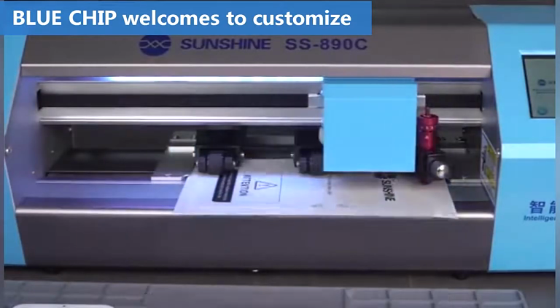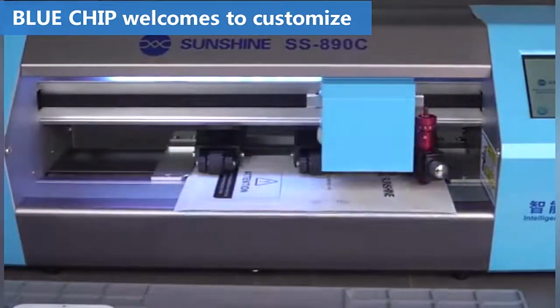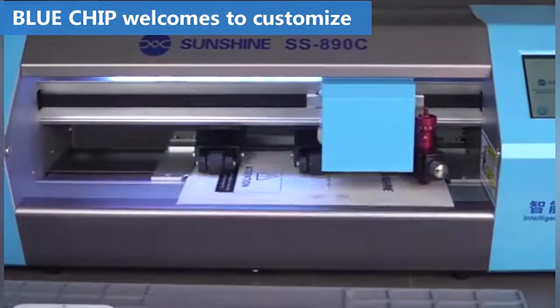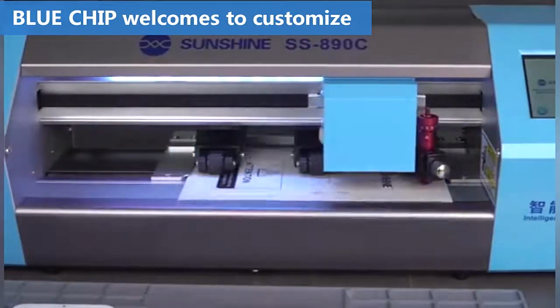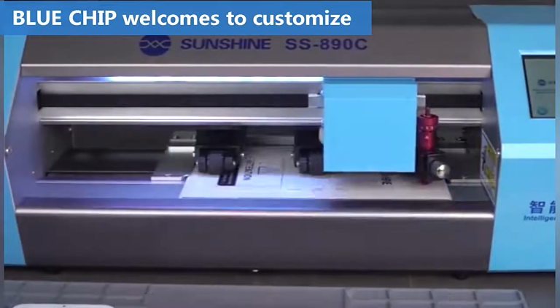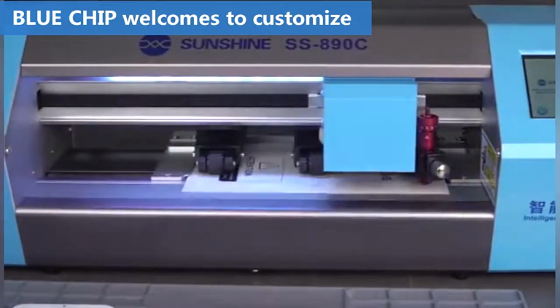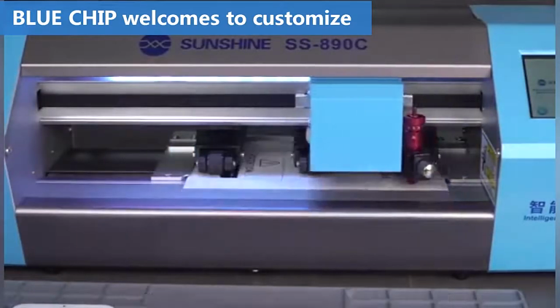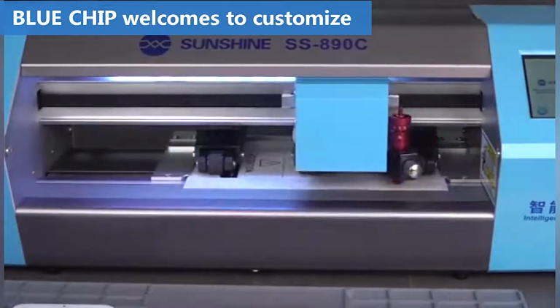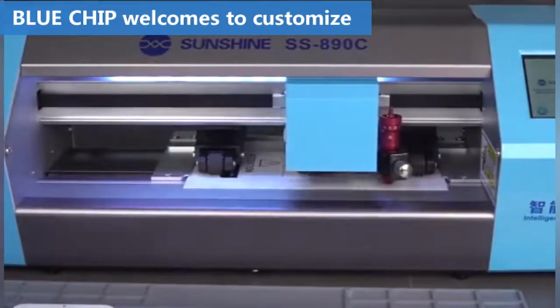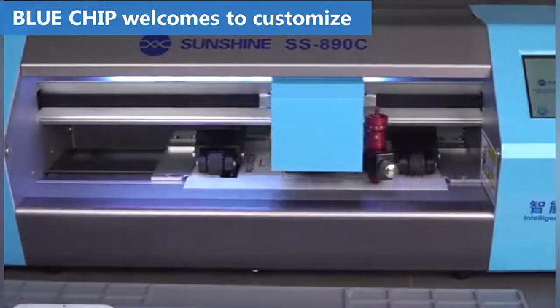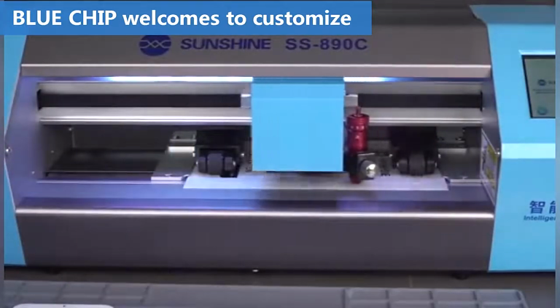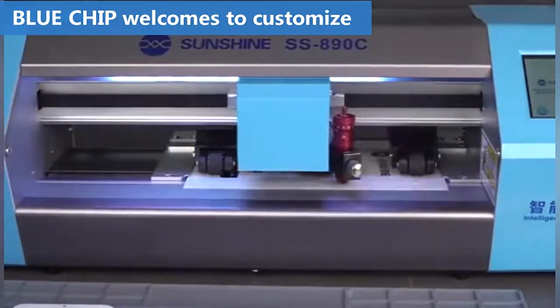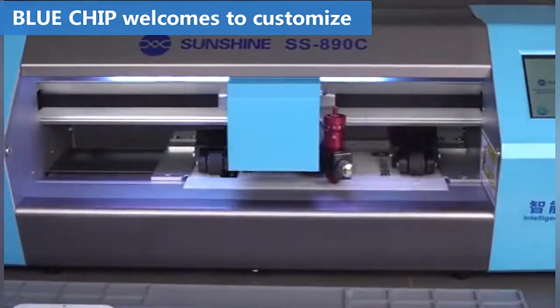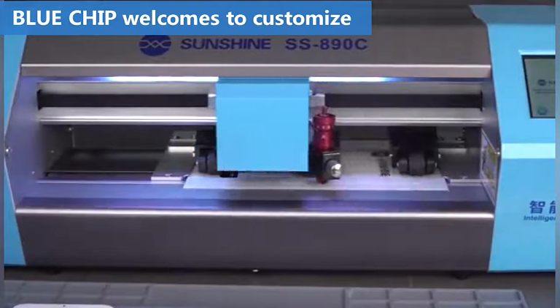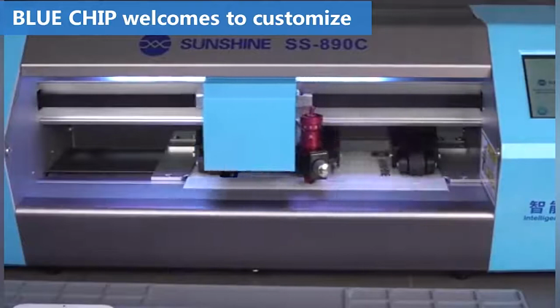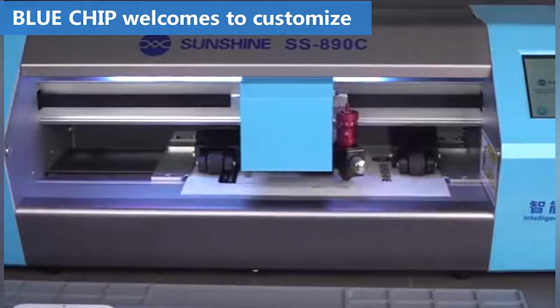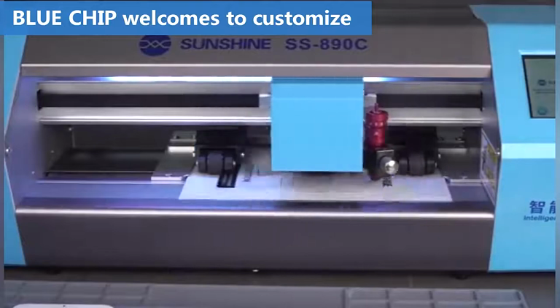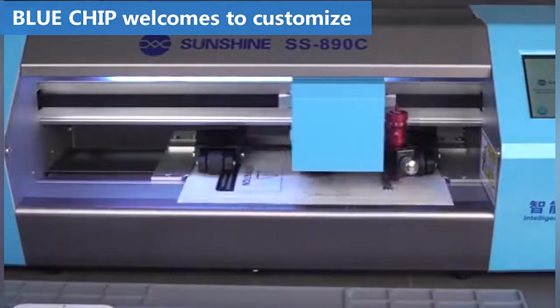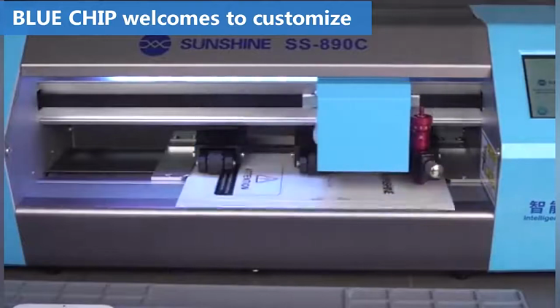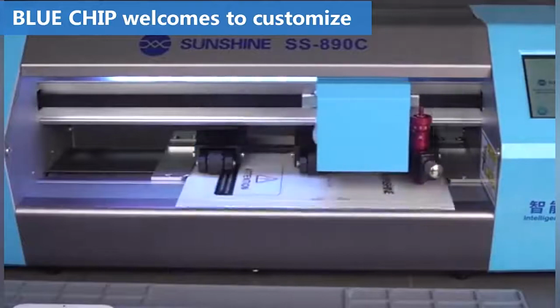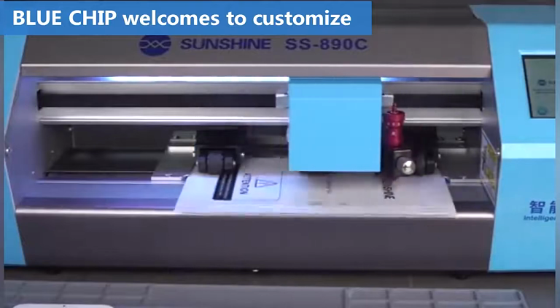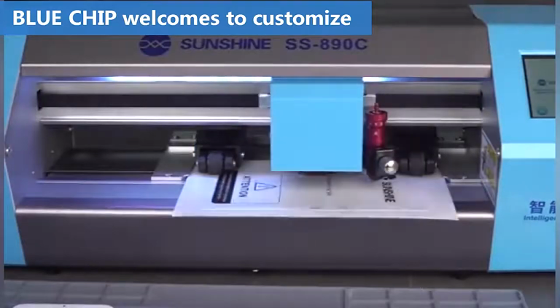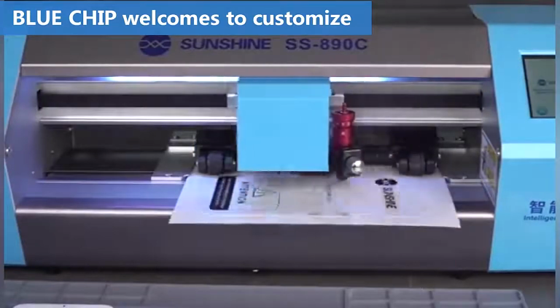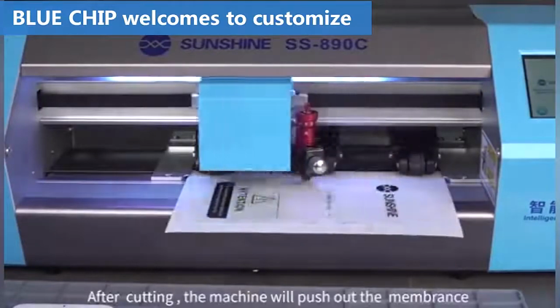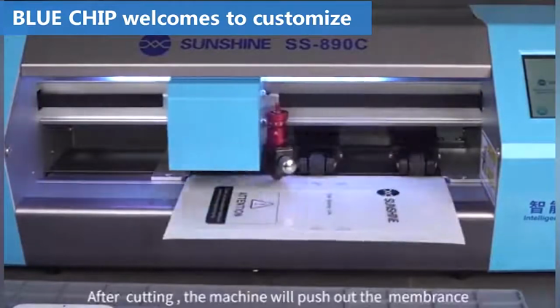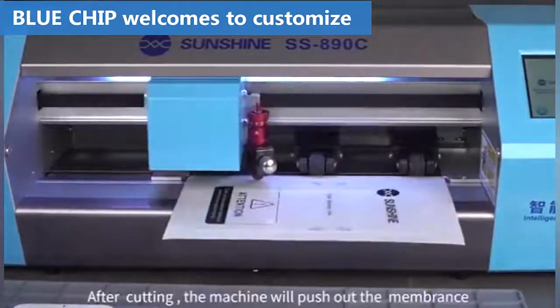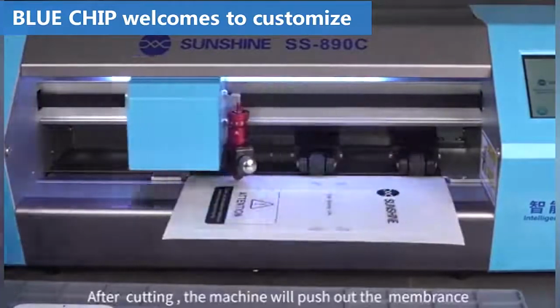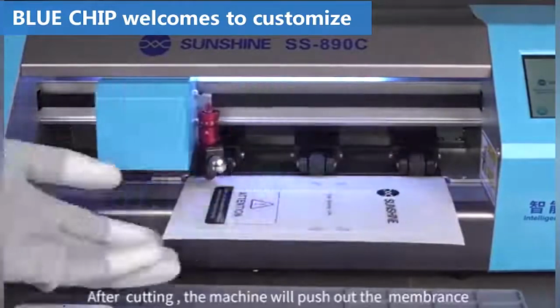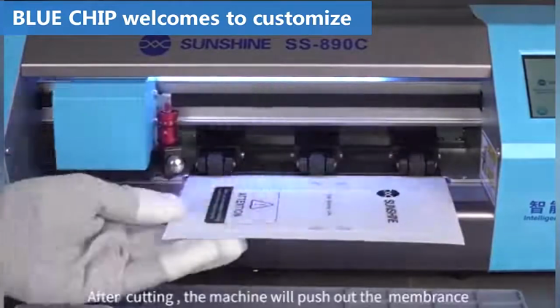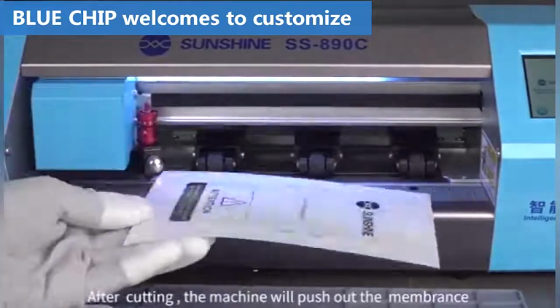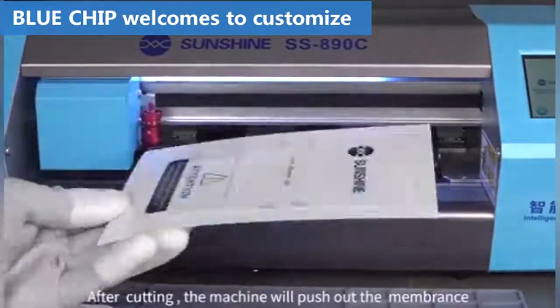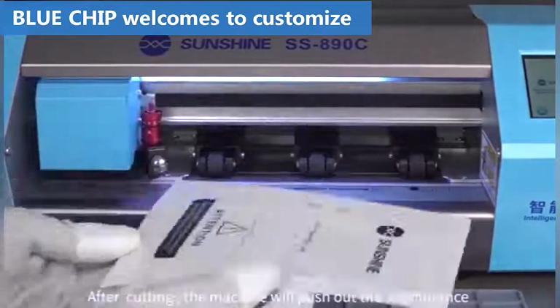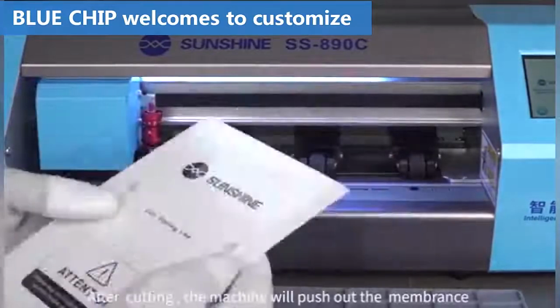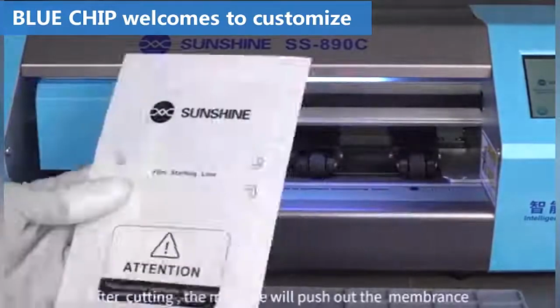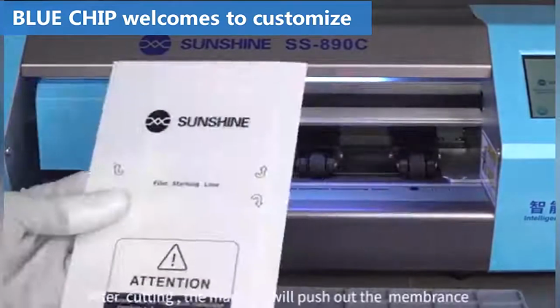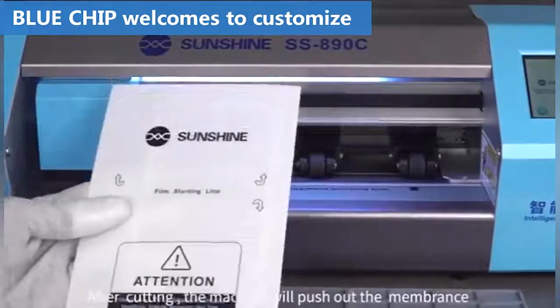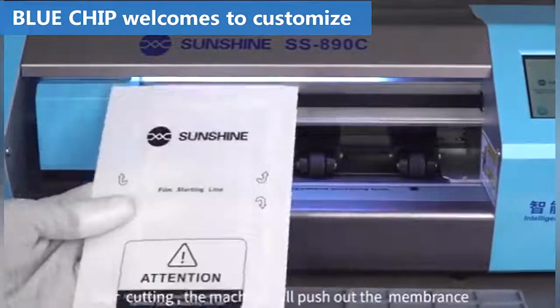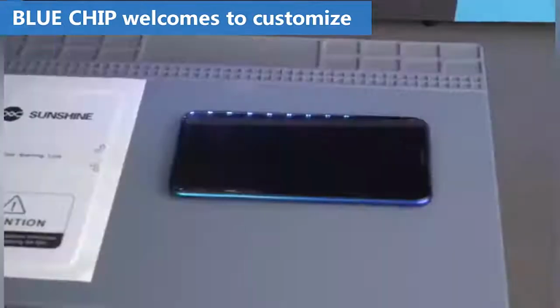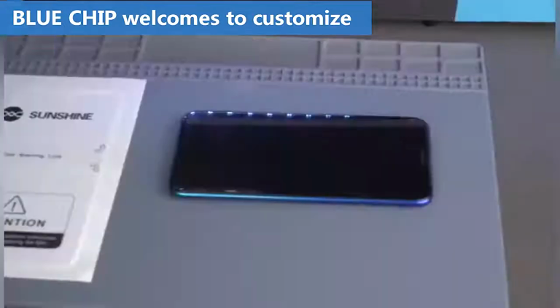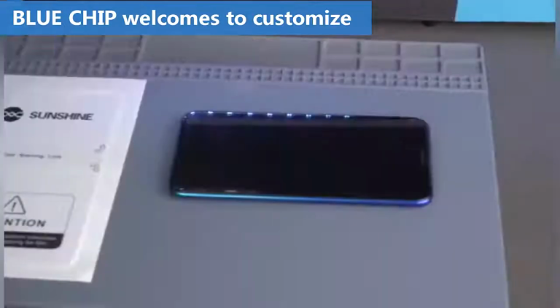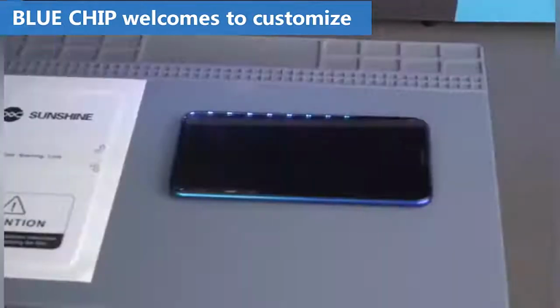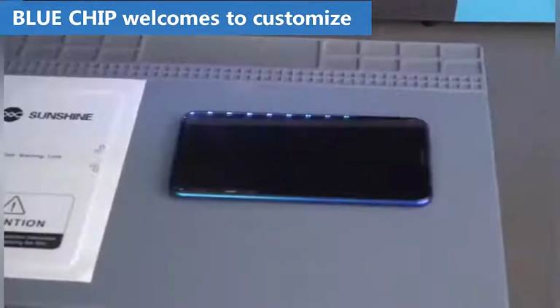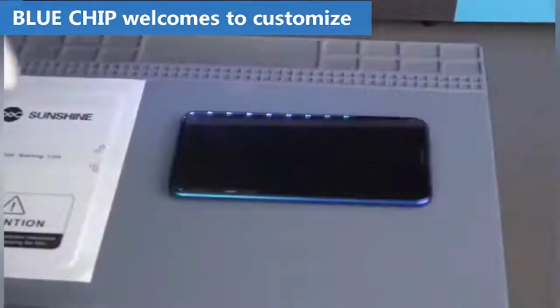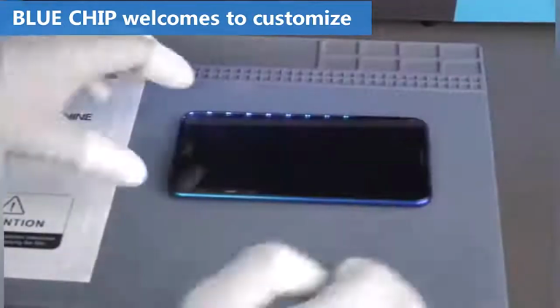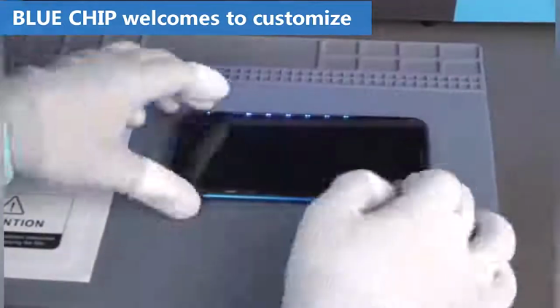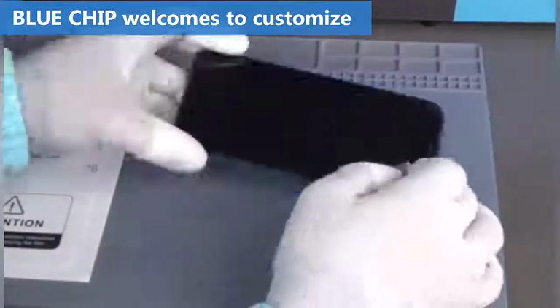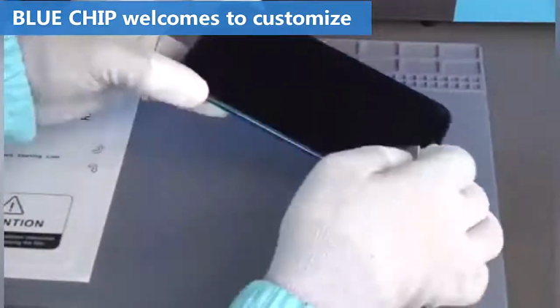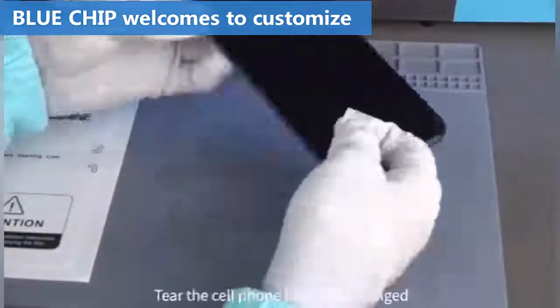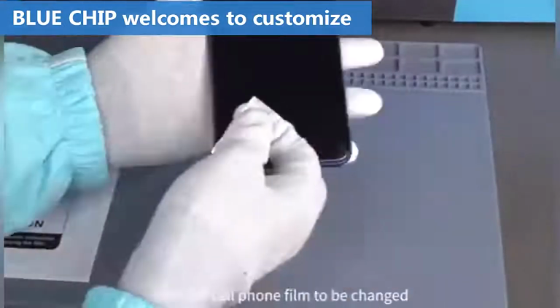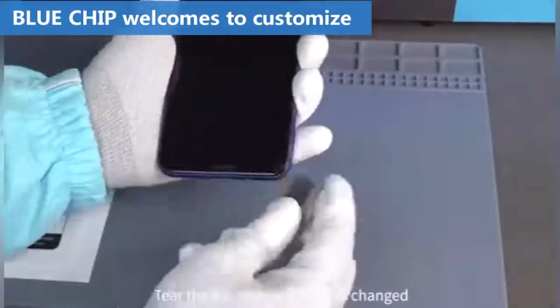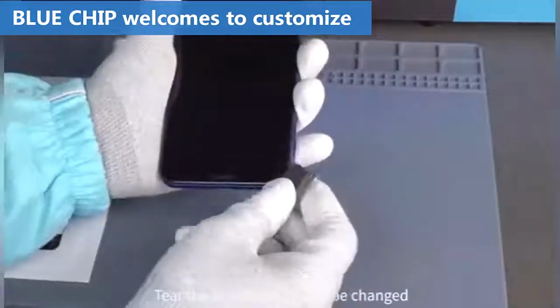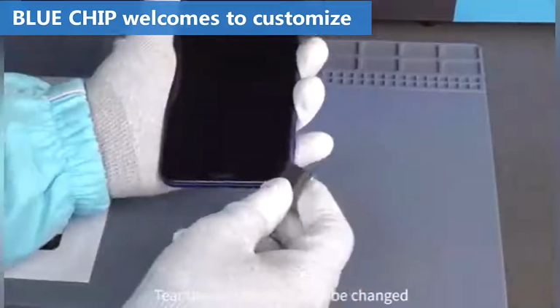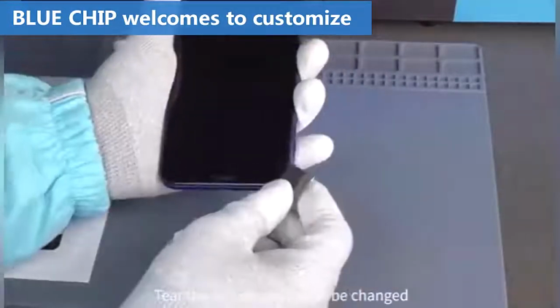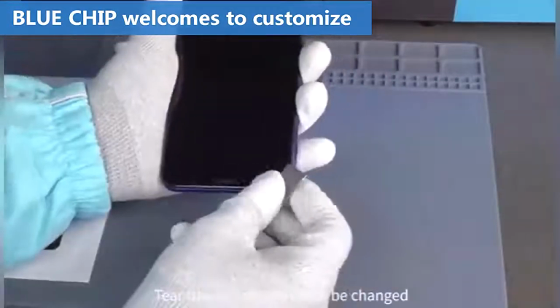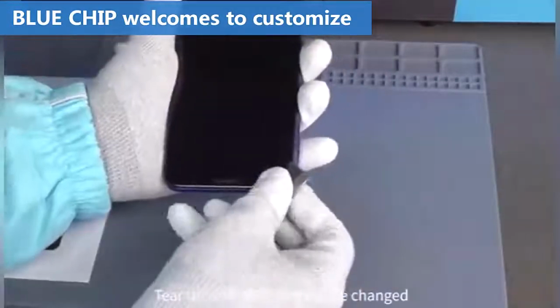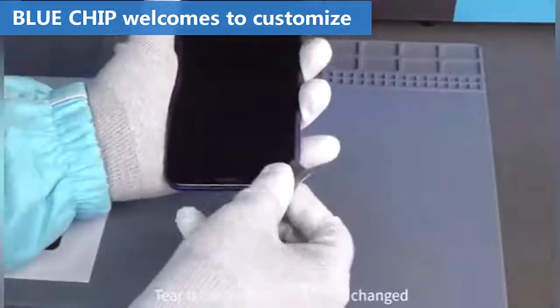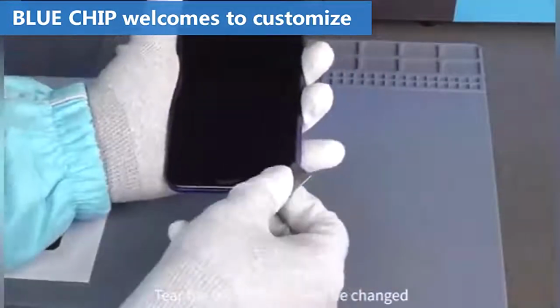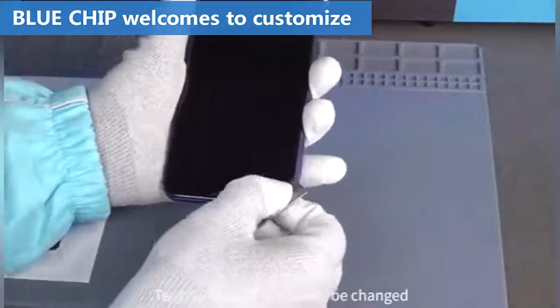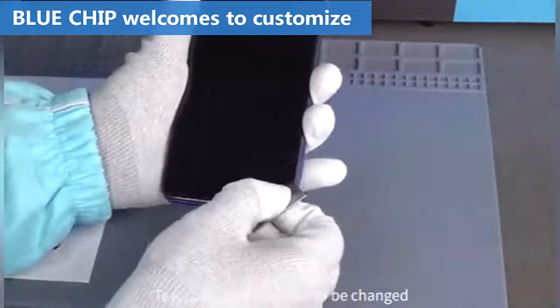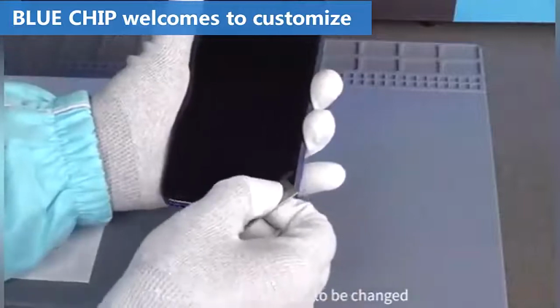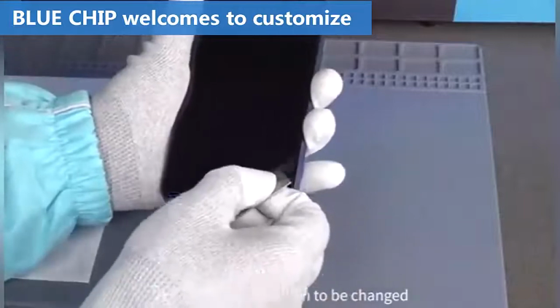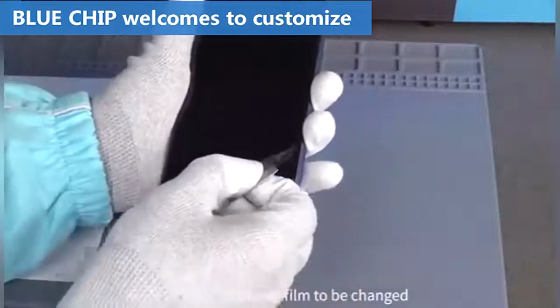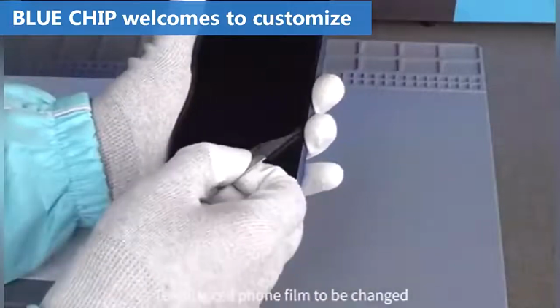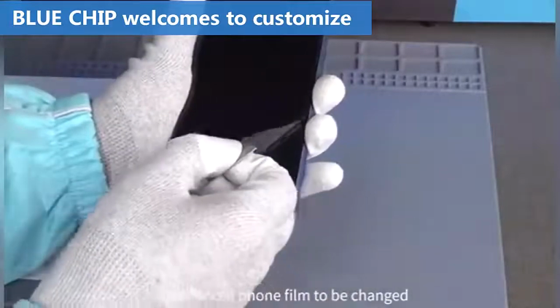After cutting, the machine will push up the membranes. Tear the cell phone film to be changed.